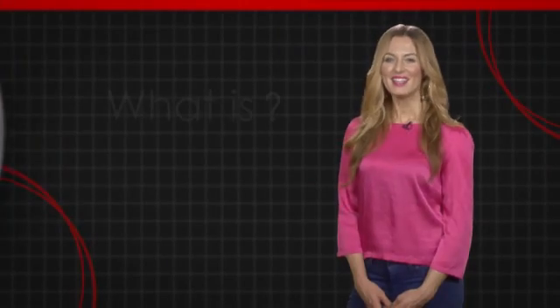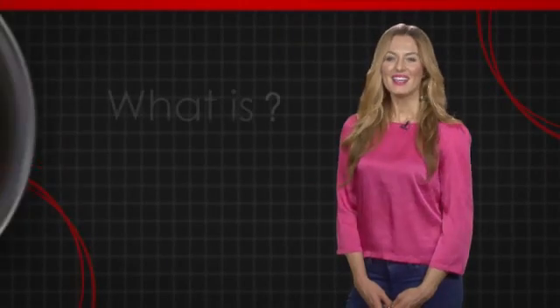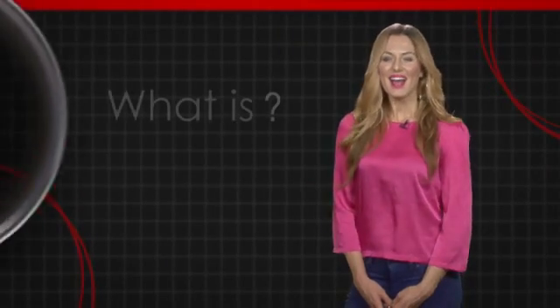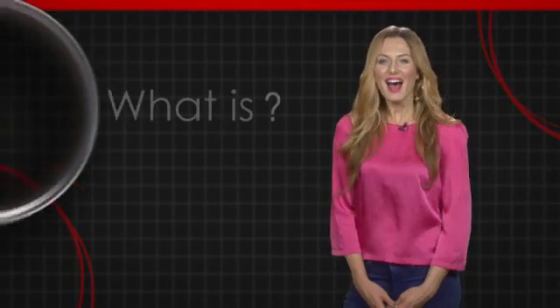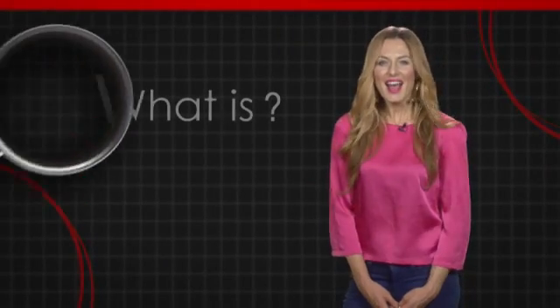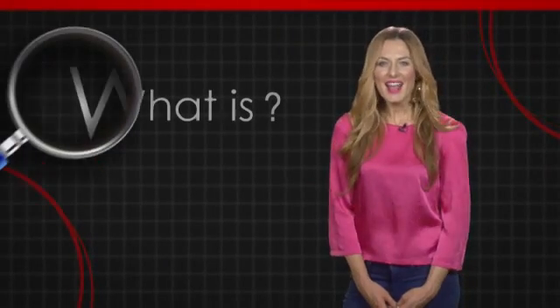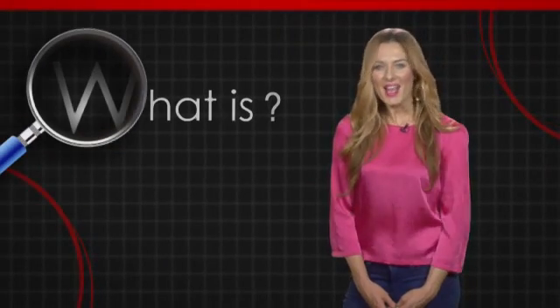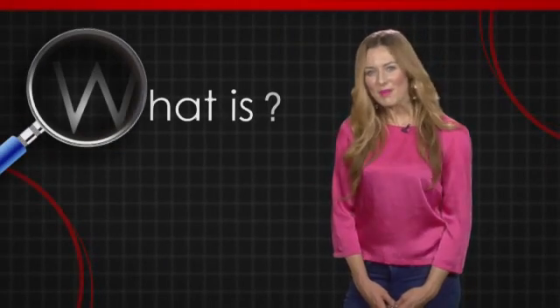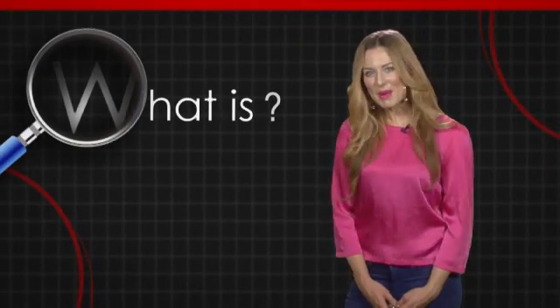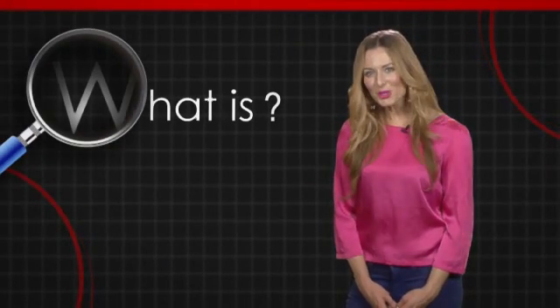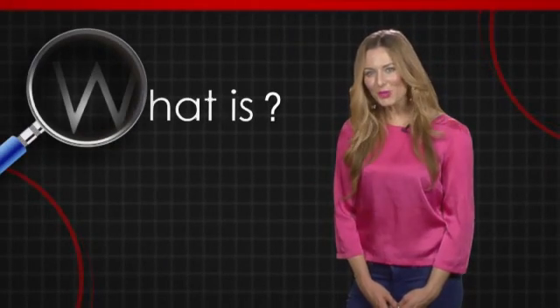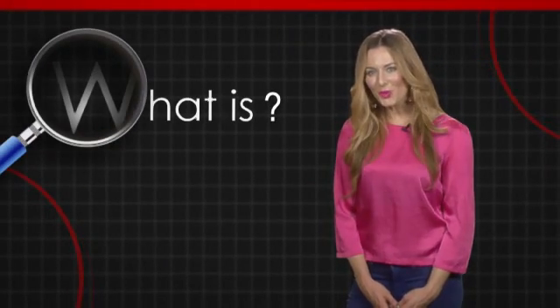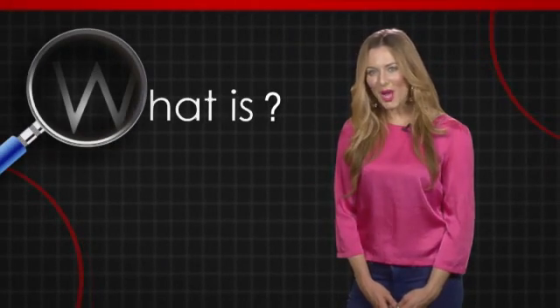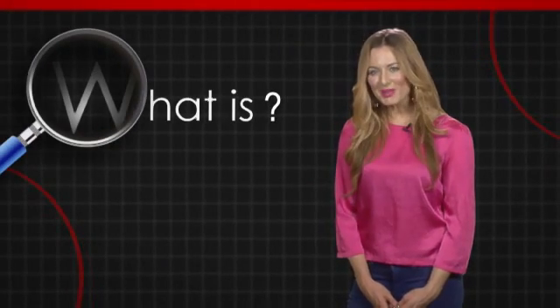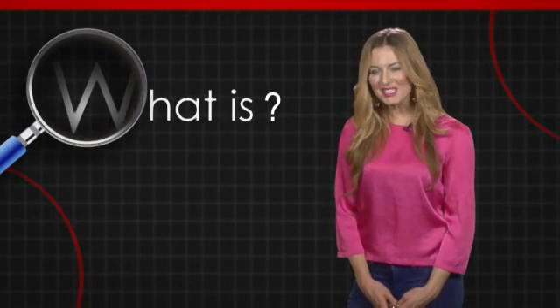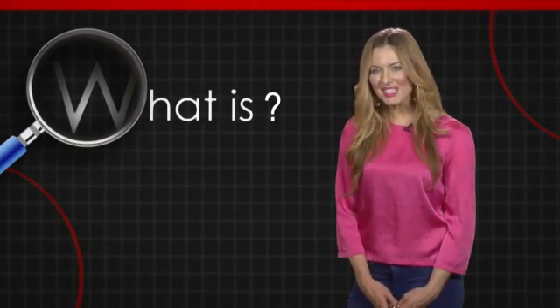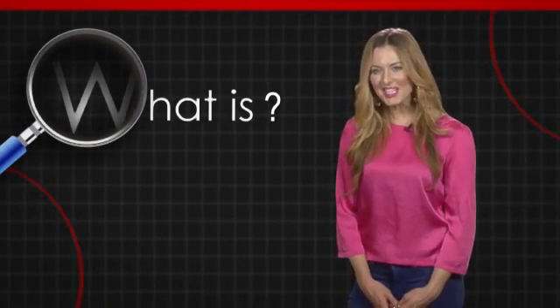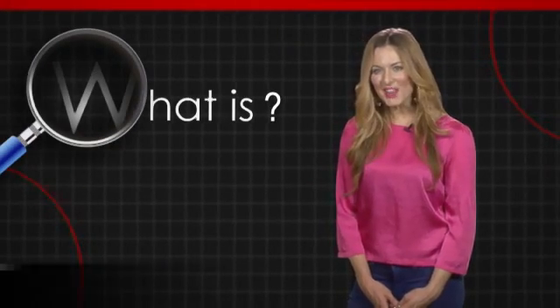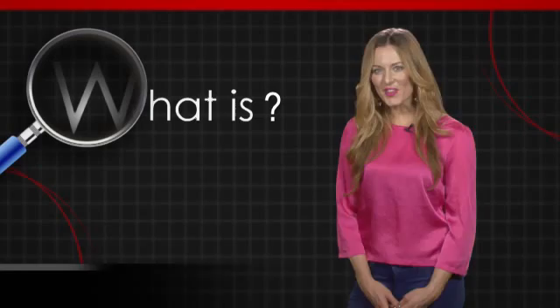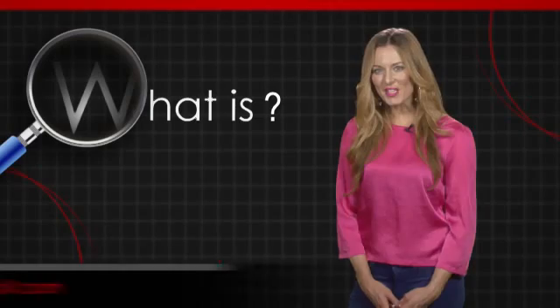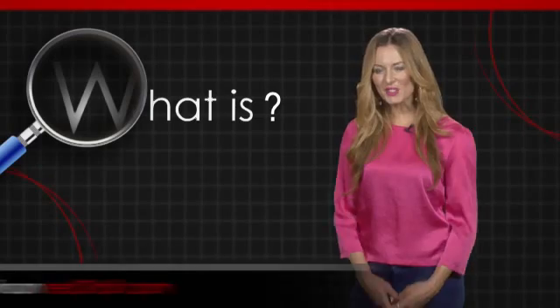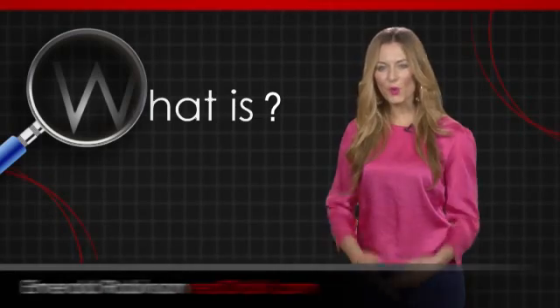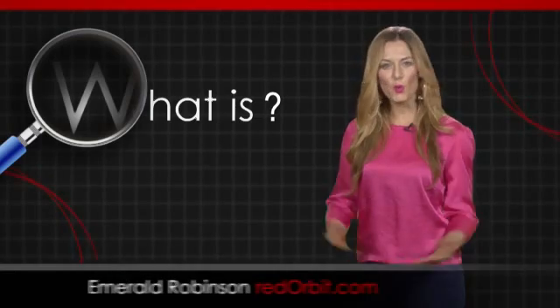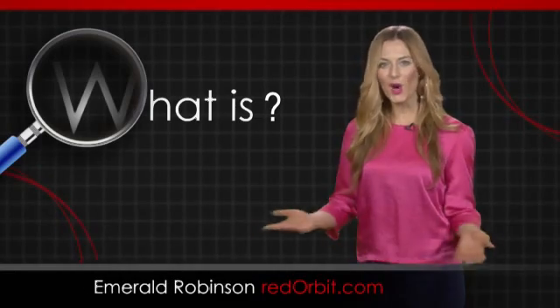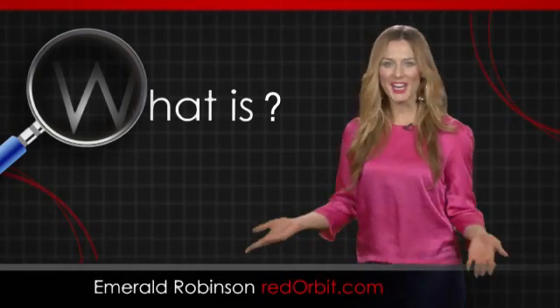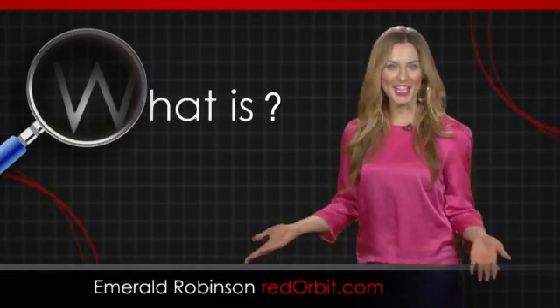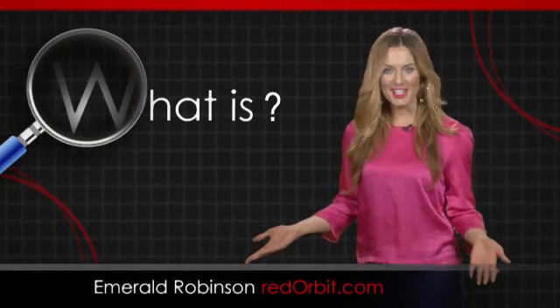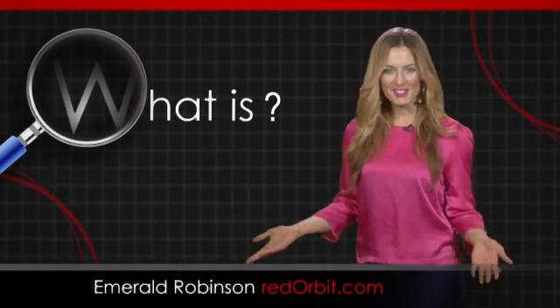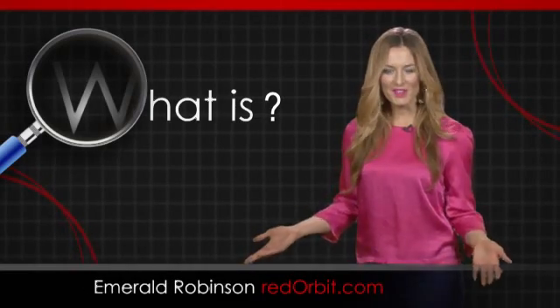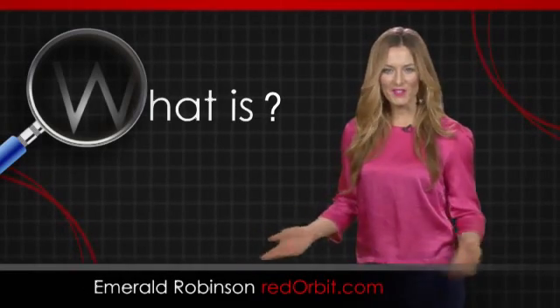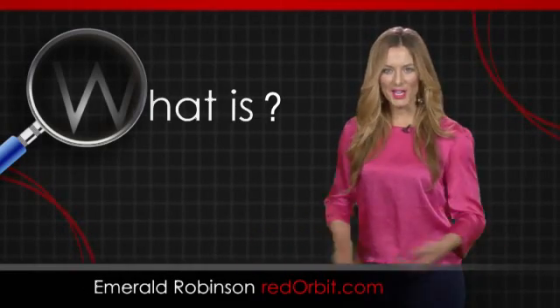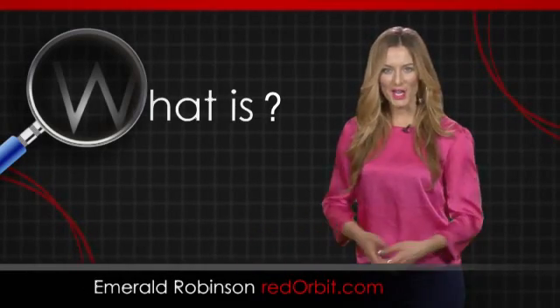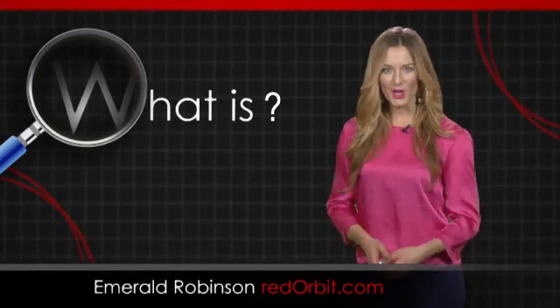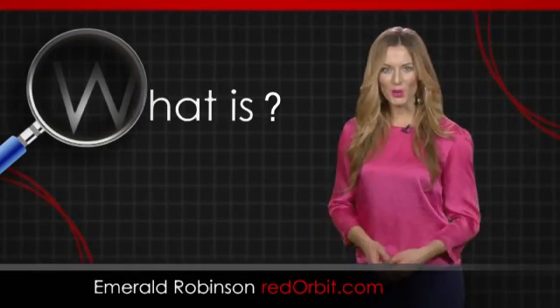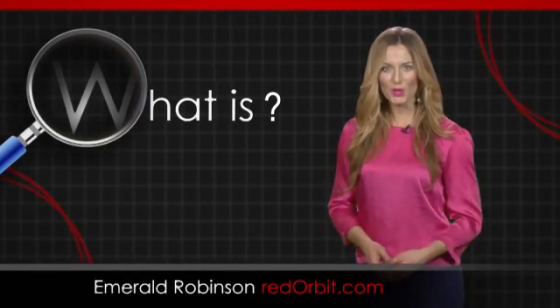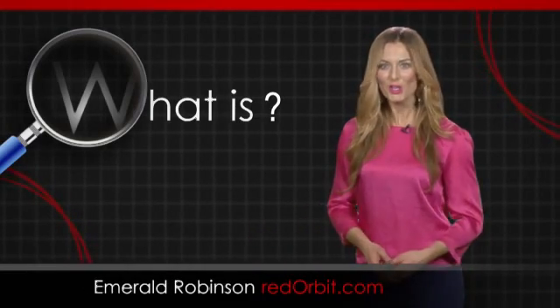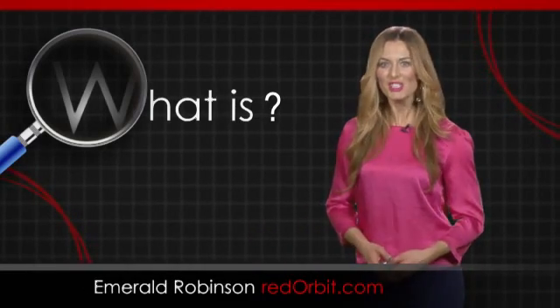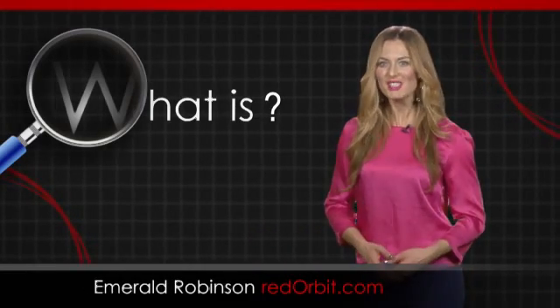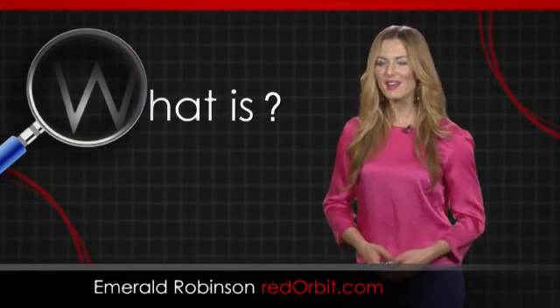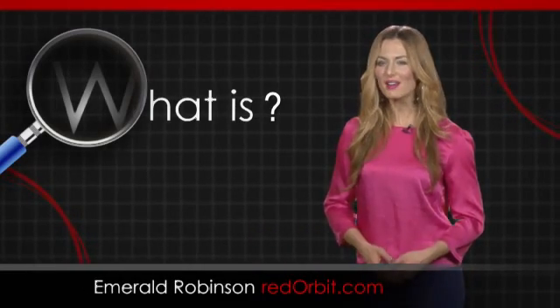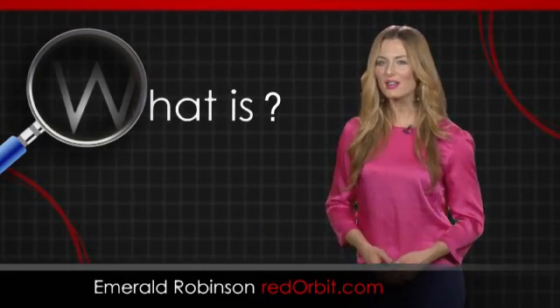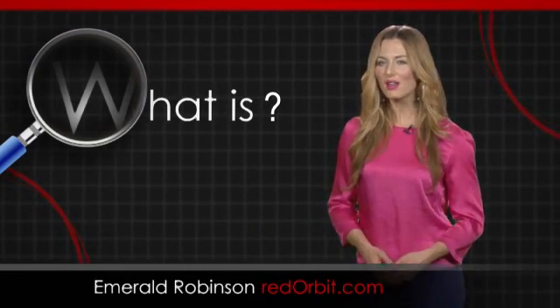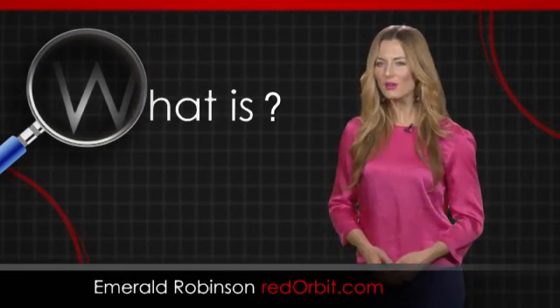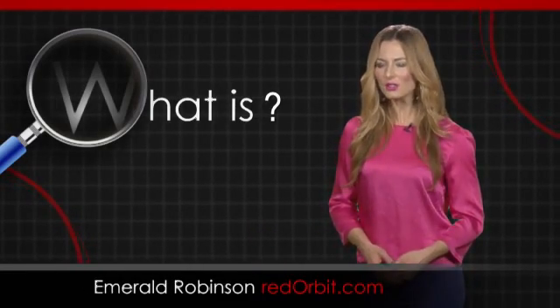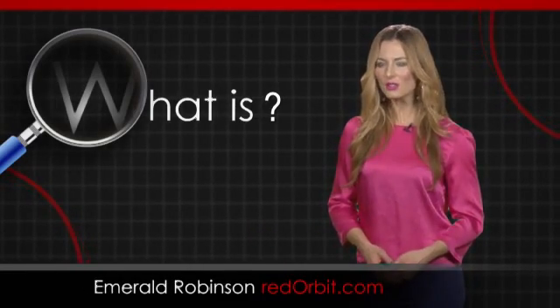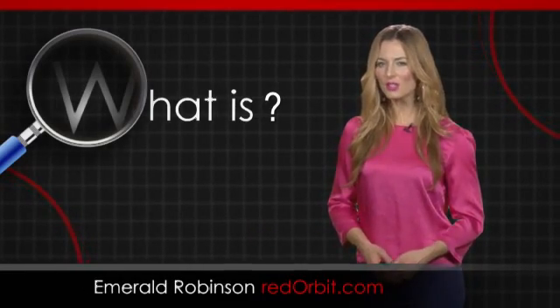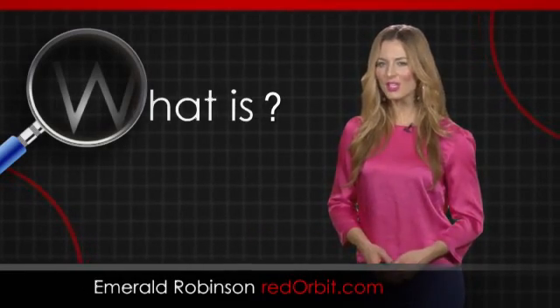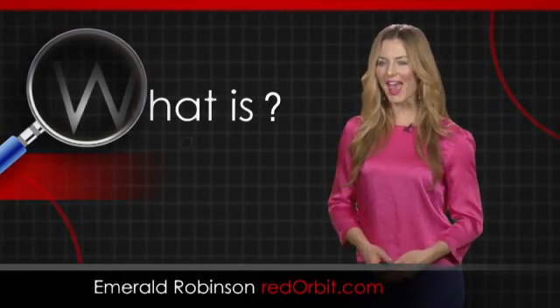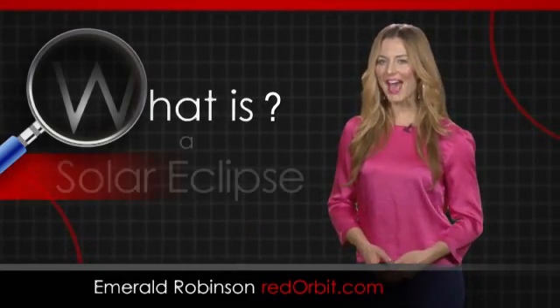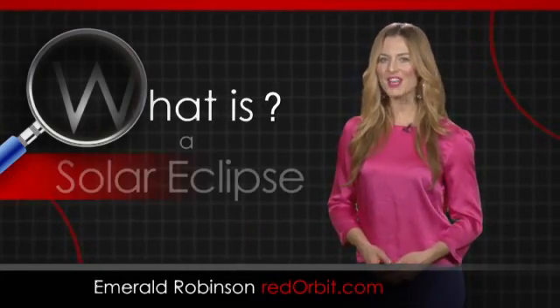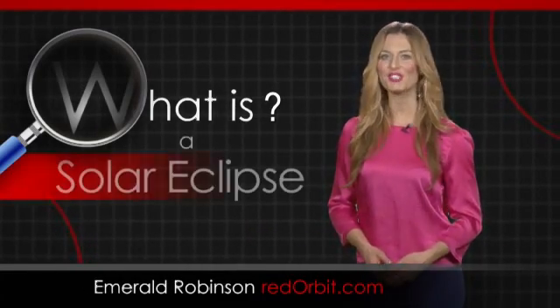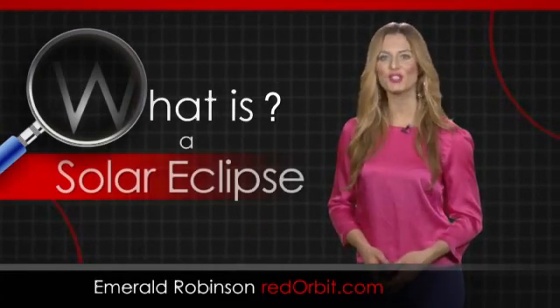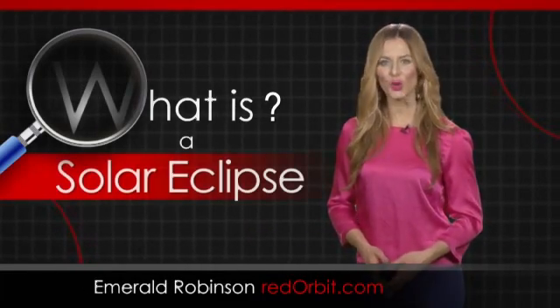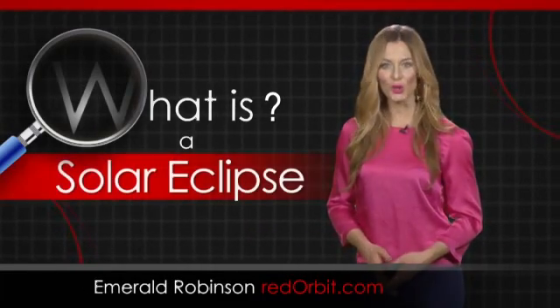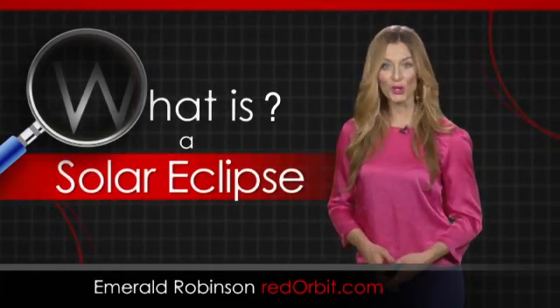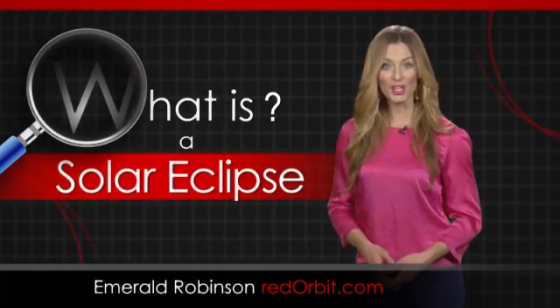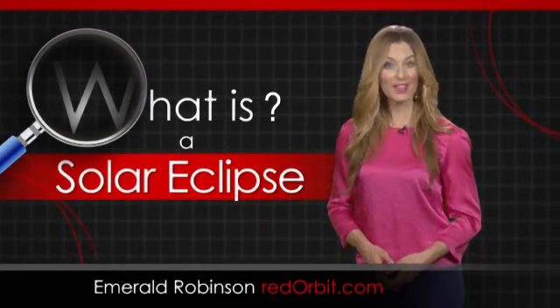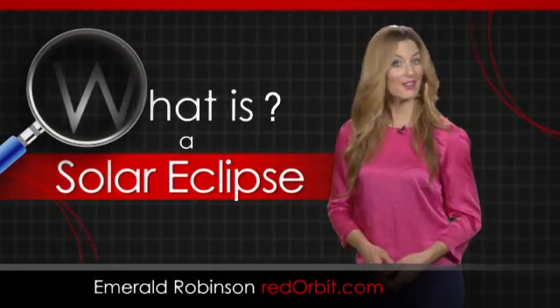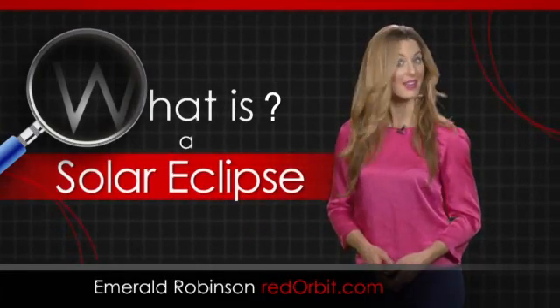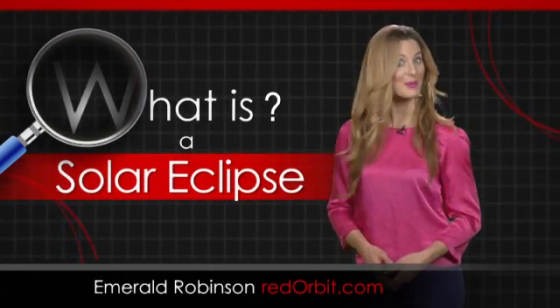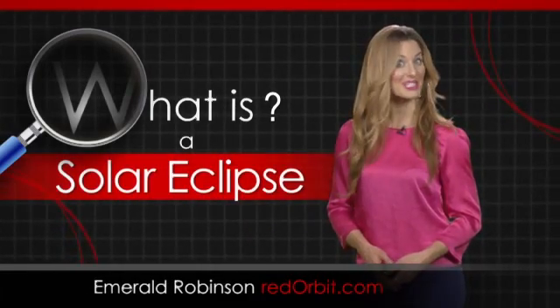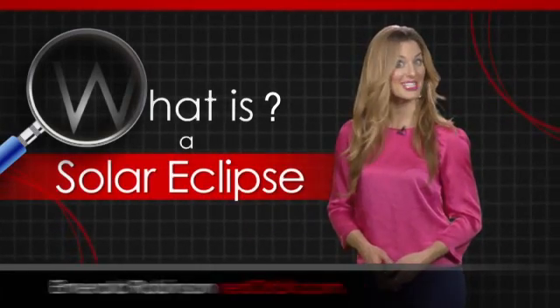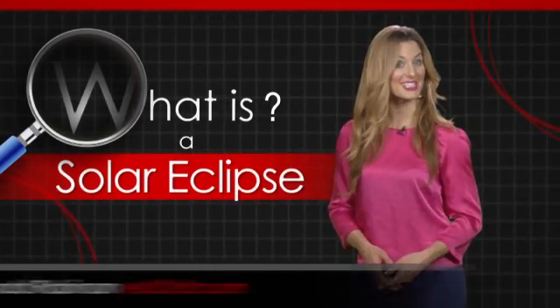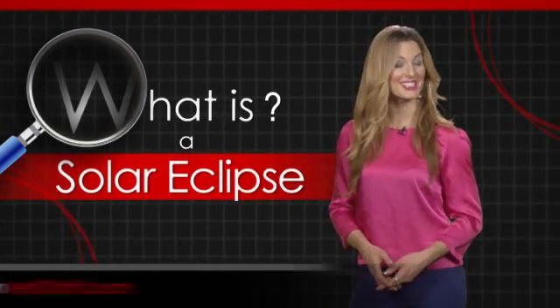Hi, I'm Emerald Robinson. In this What Is video, we're going to take a closer look at solar eclipses.